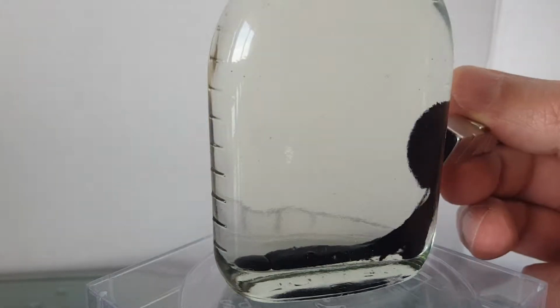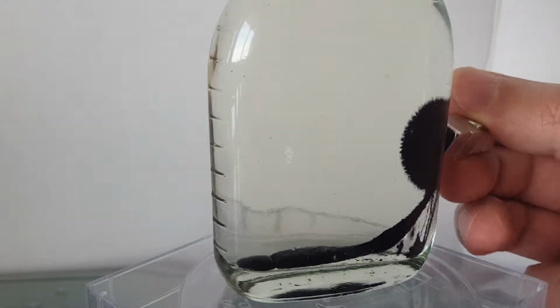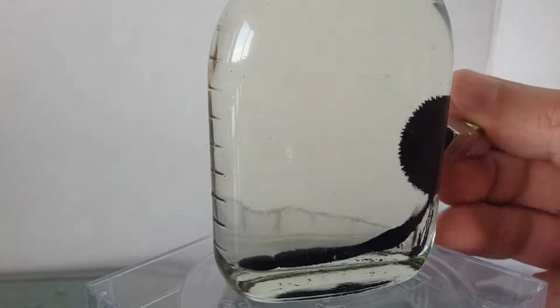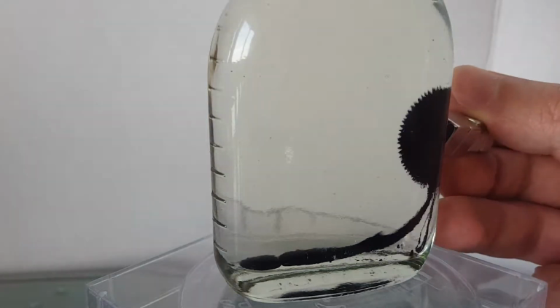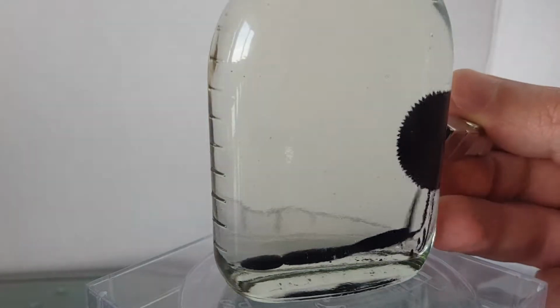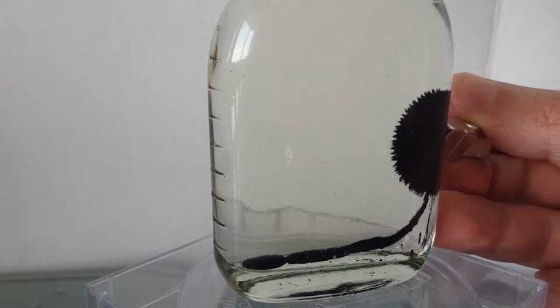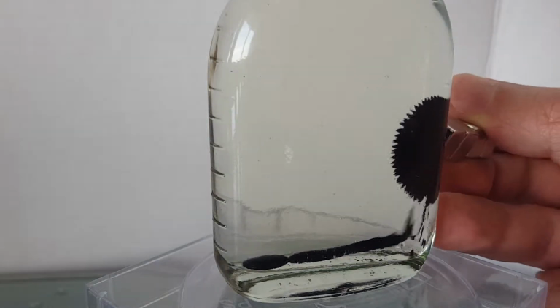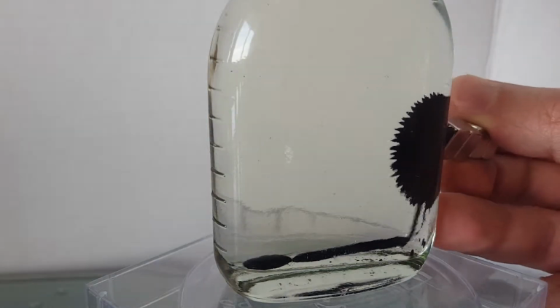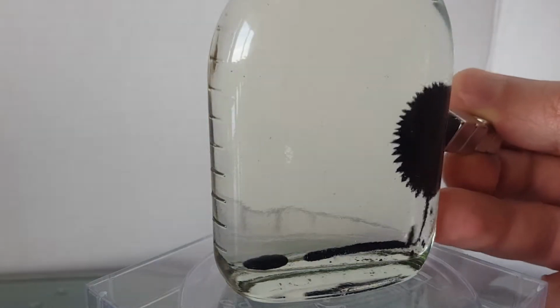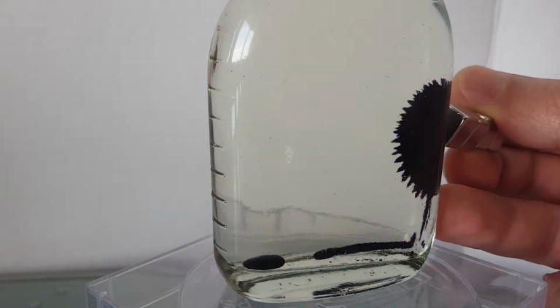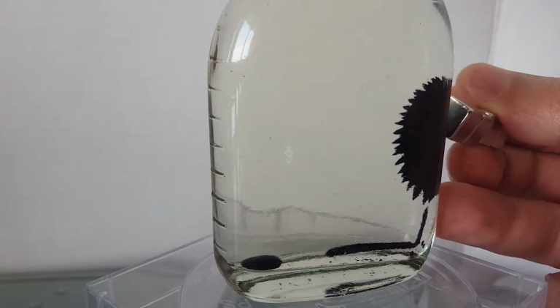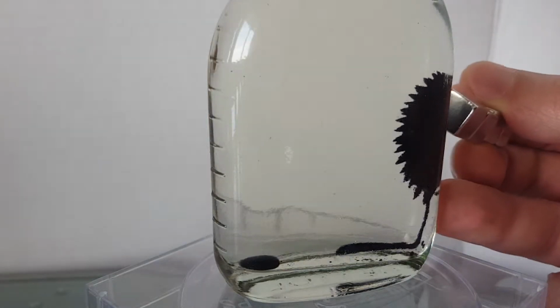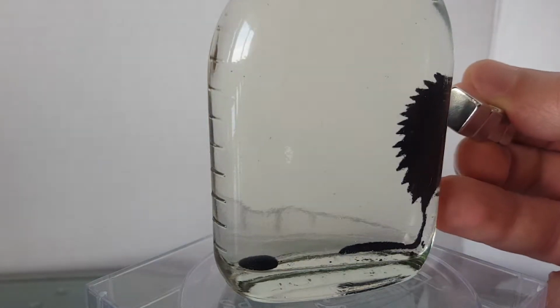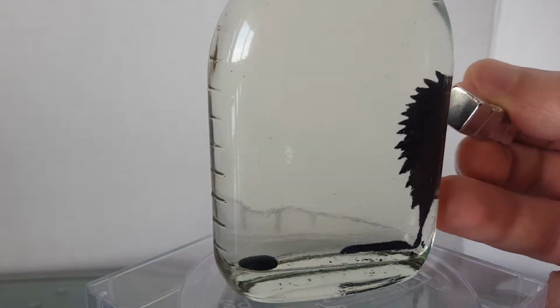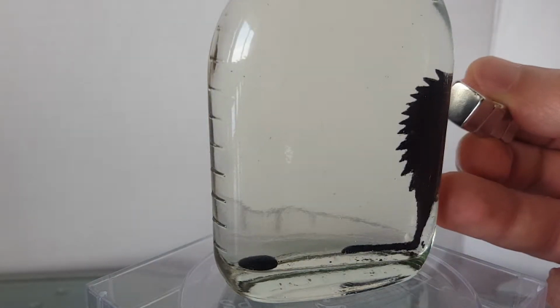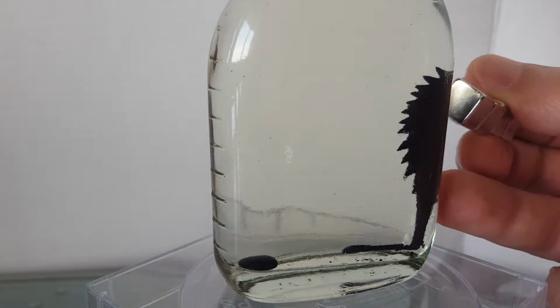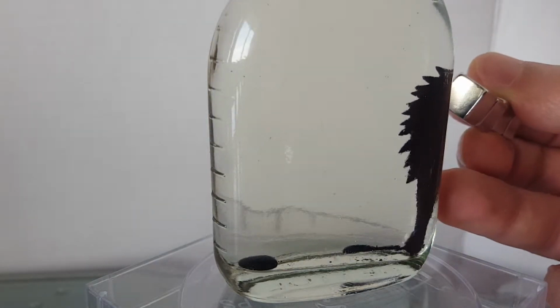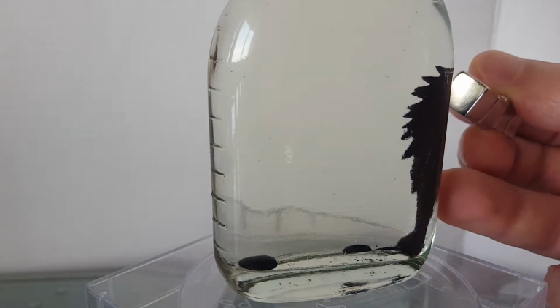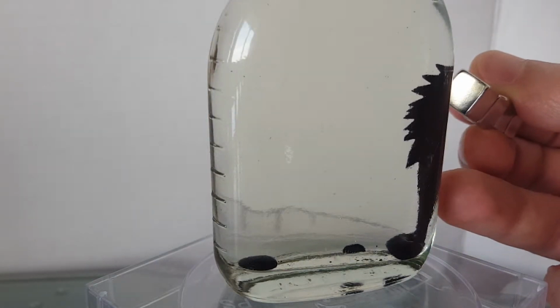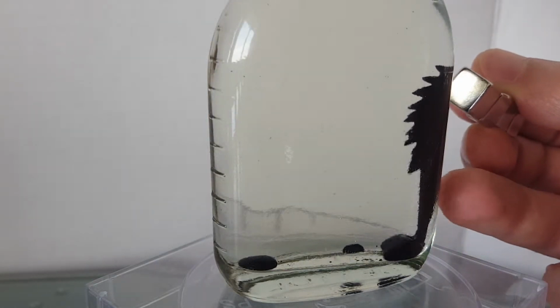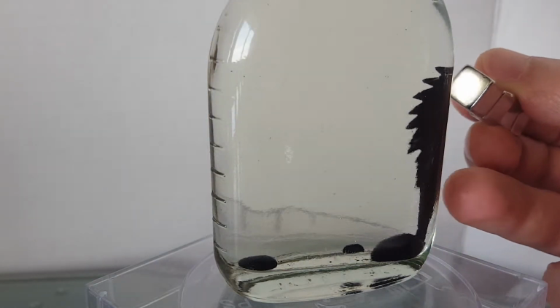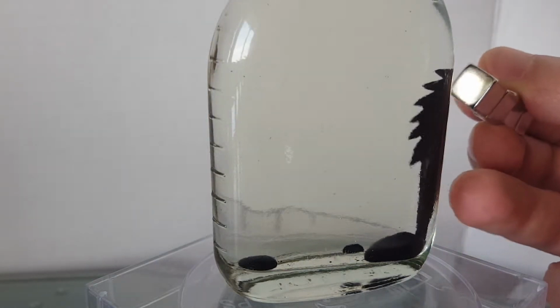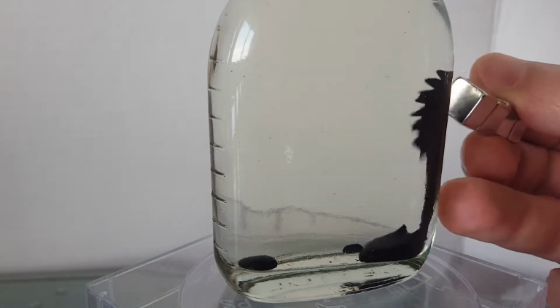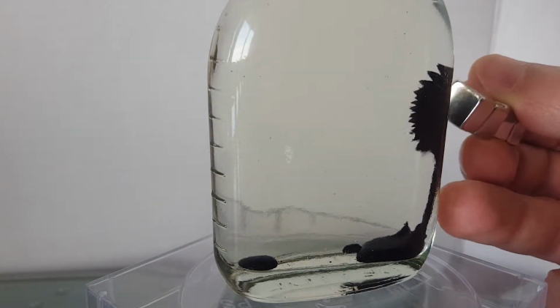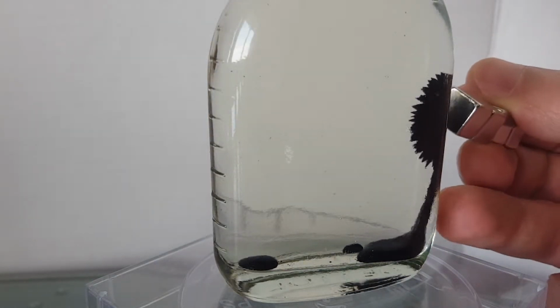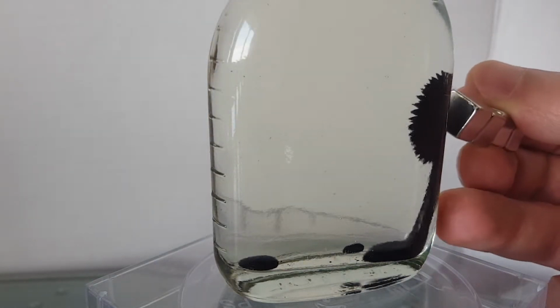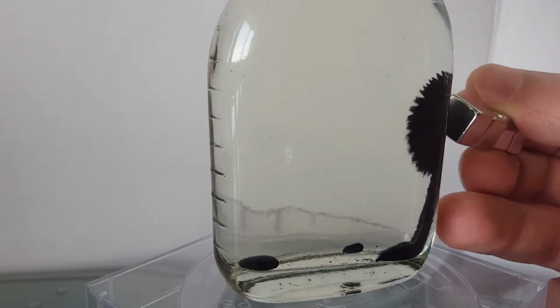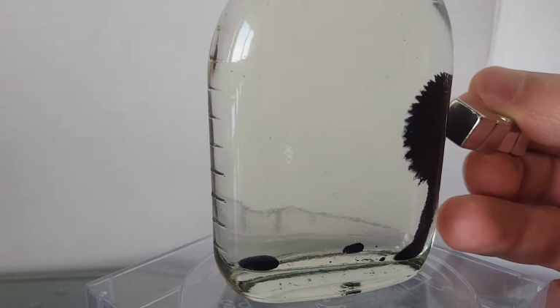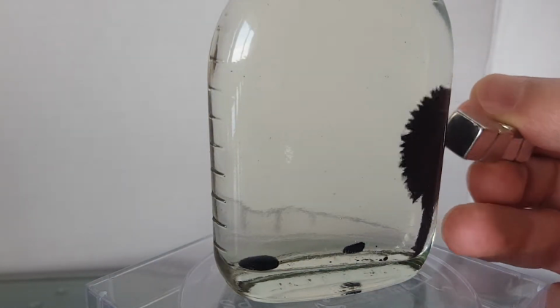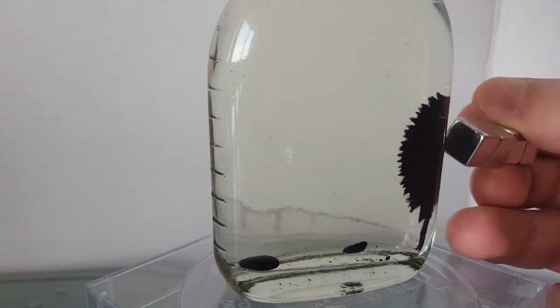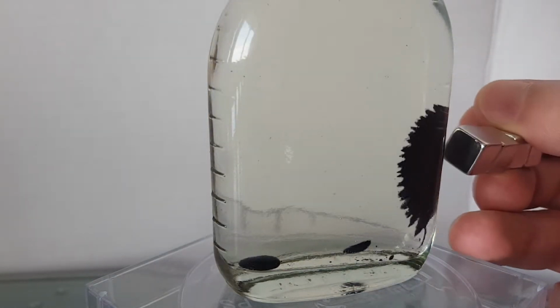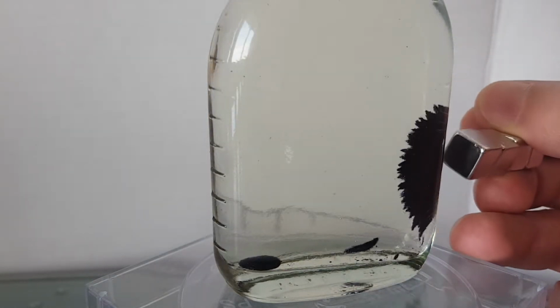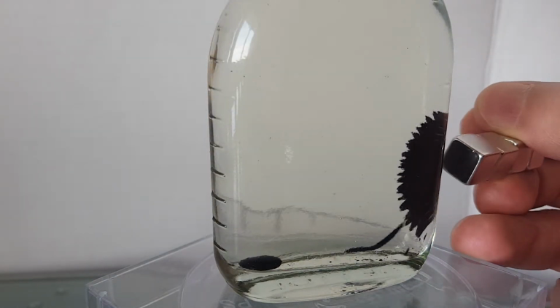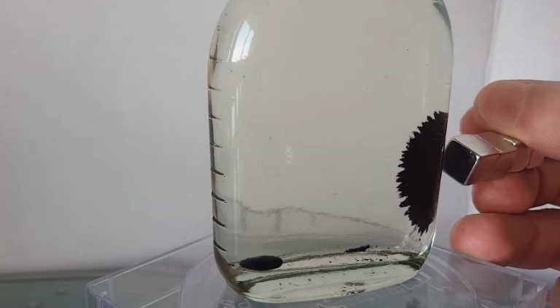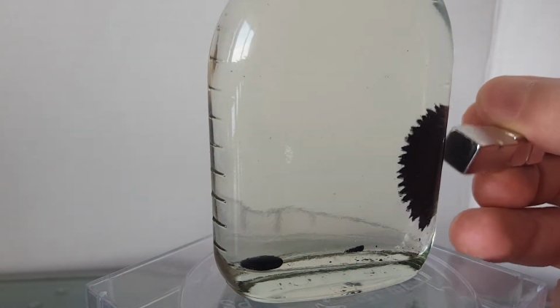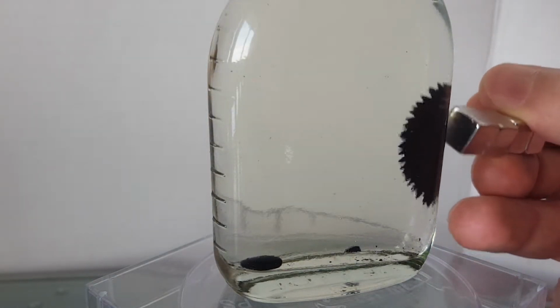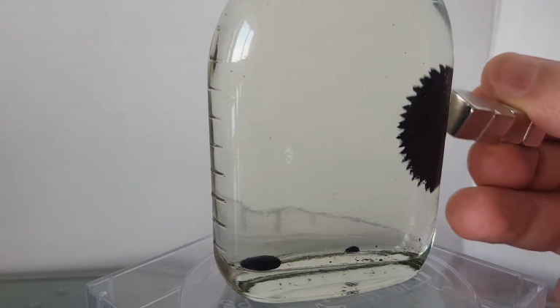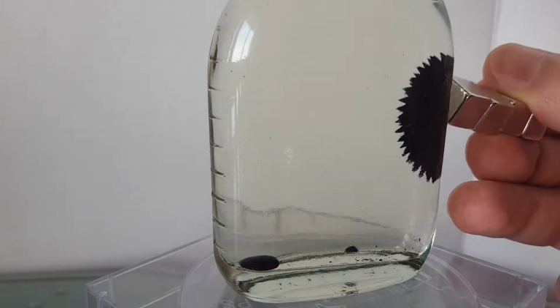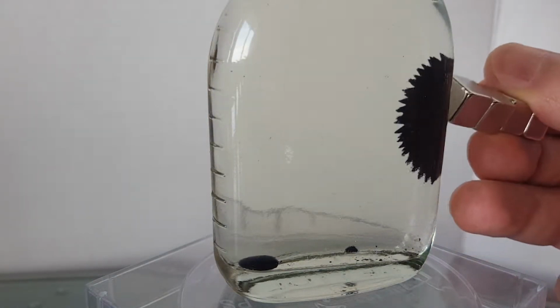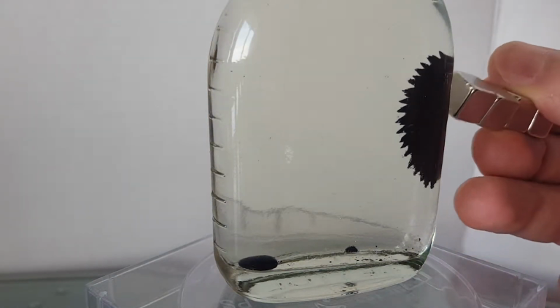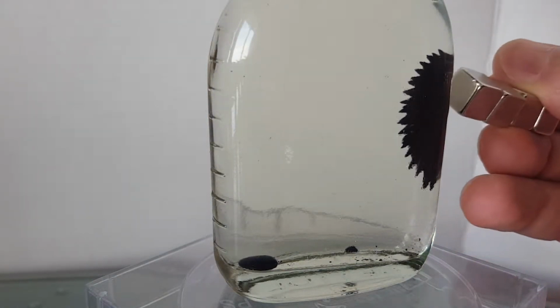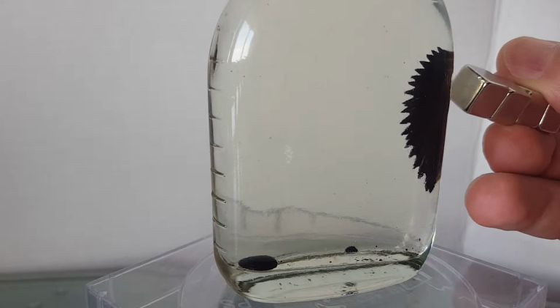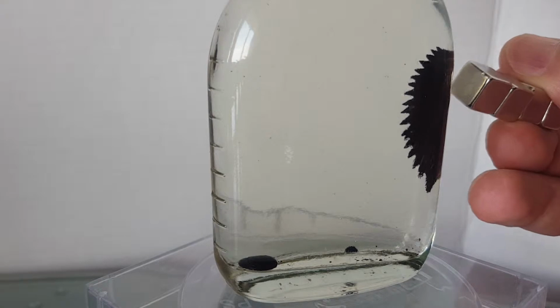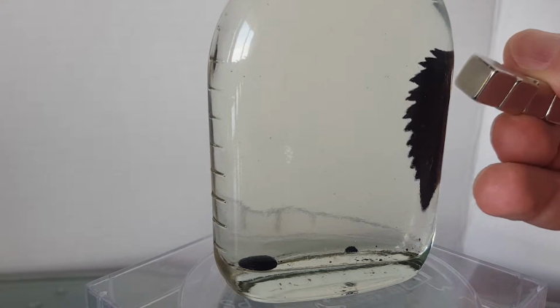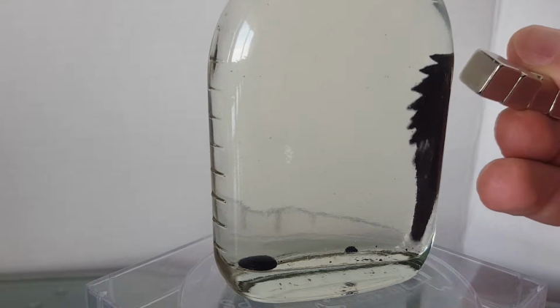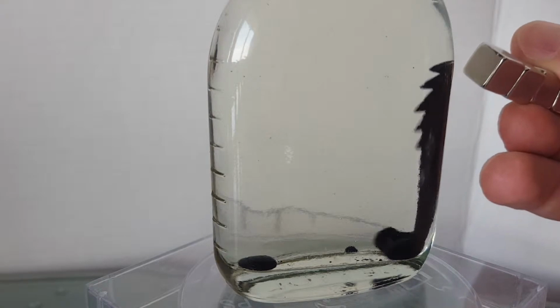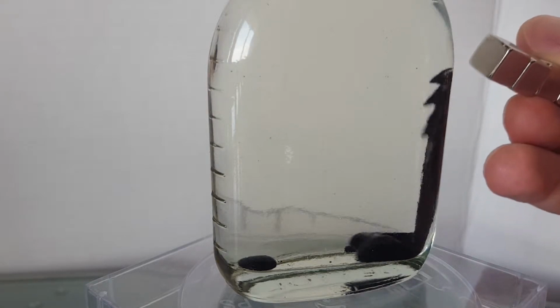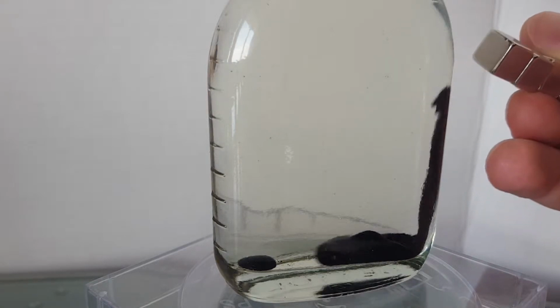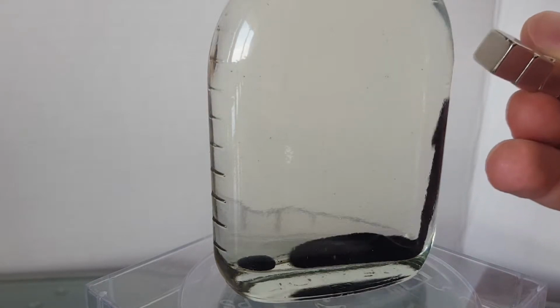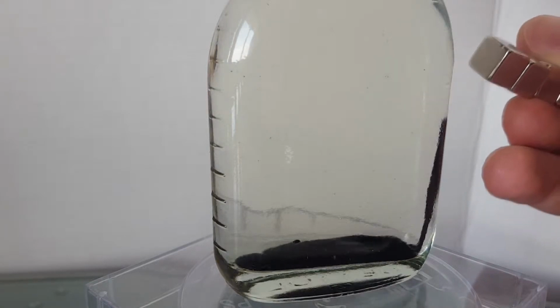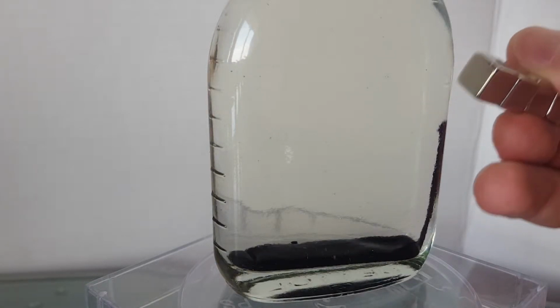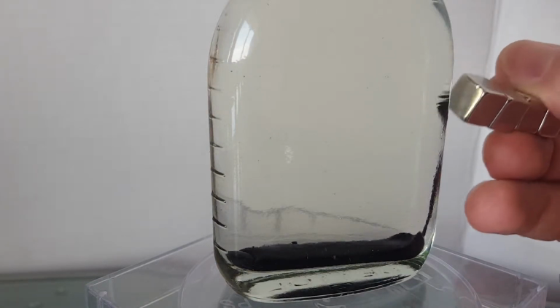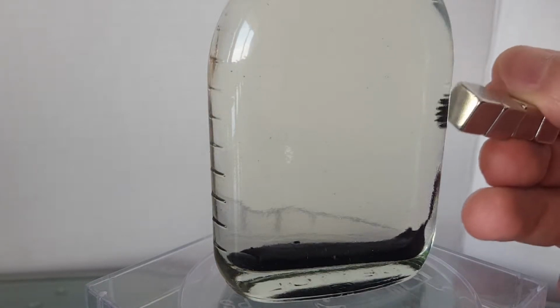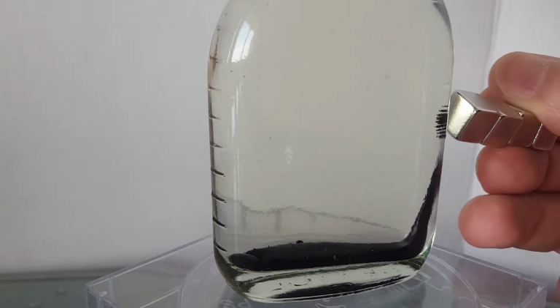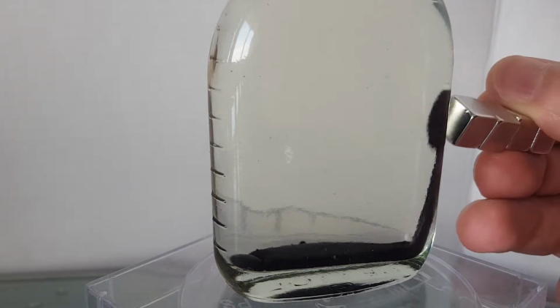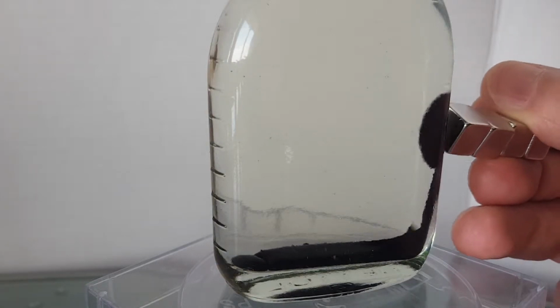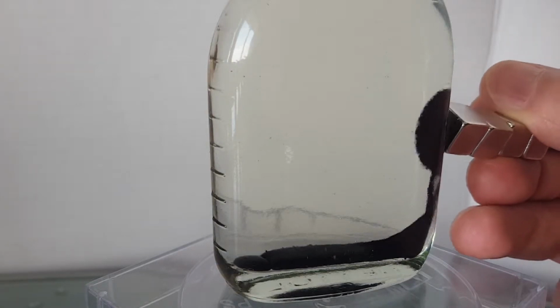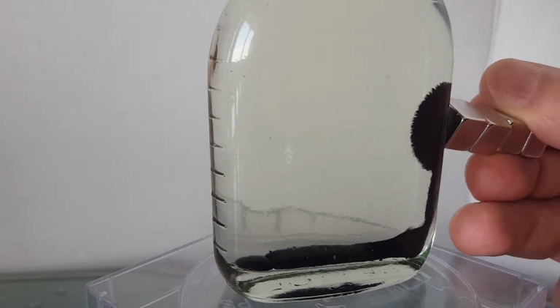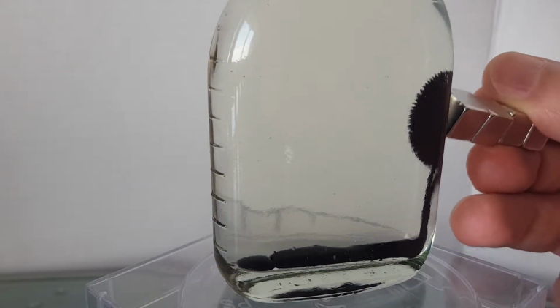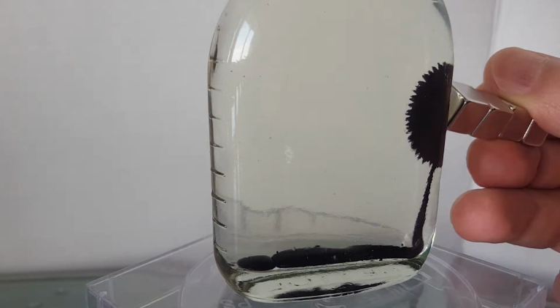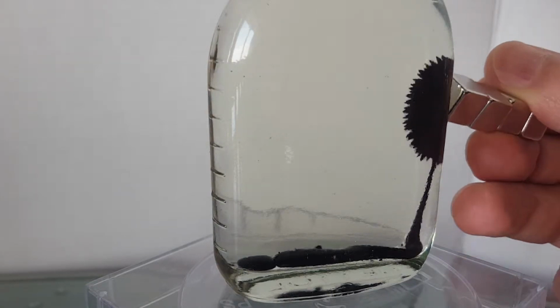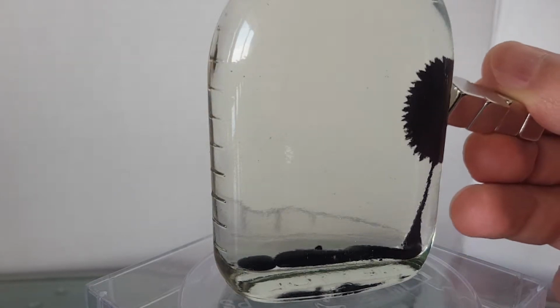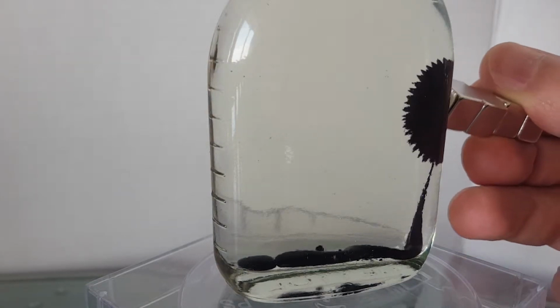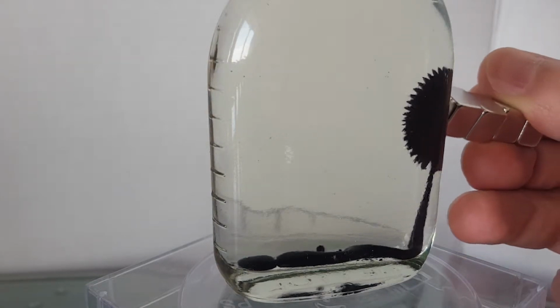In this video, we are going to make an amazing magnetic ferrofluid display. I'm going to cover all steps in detail.